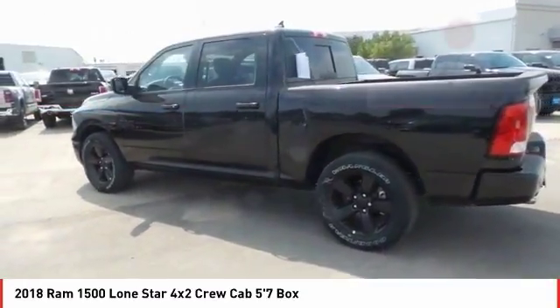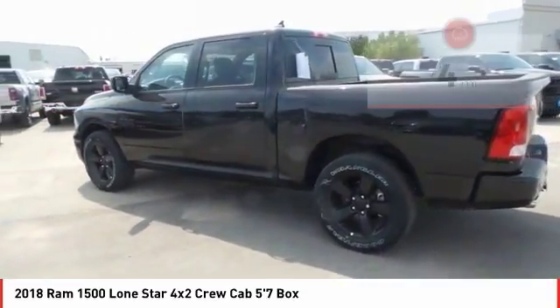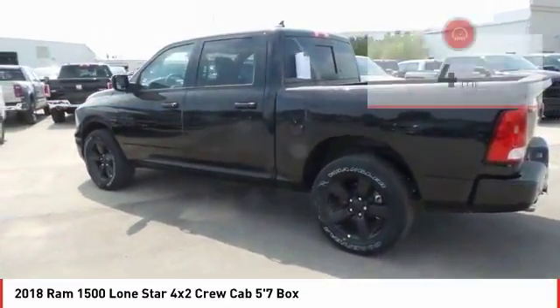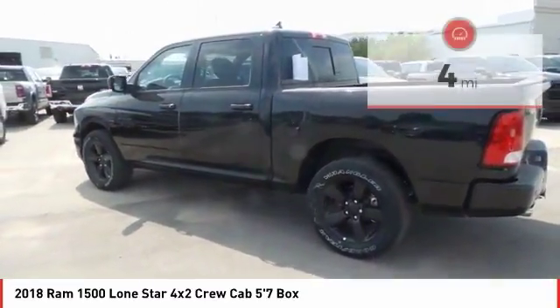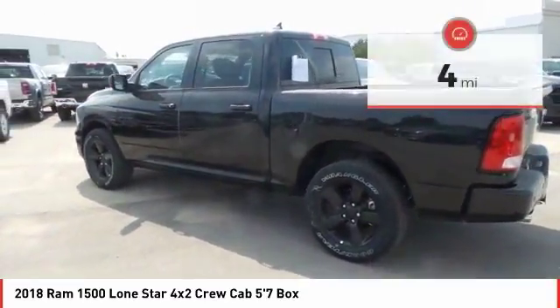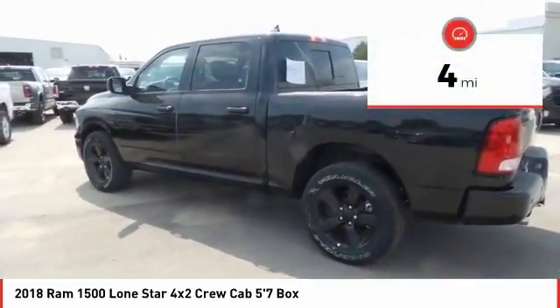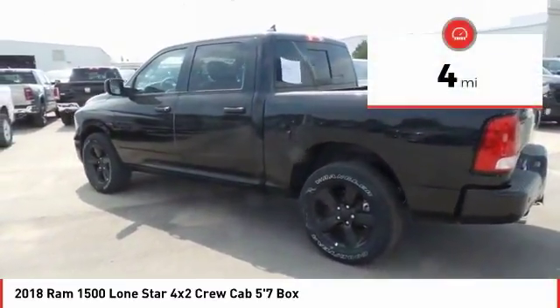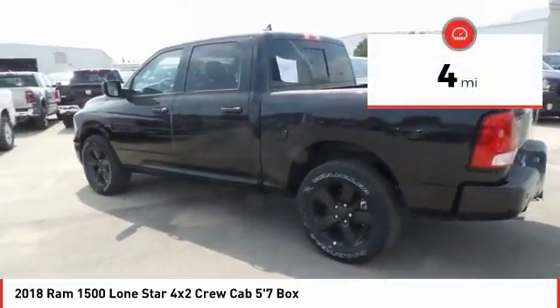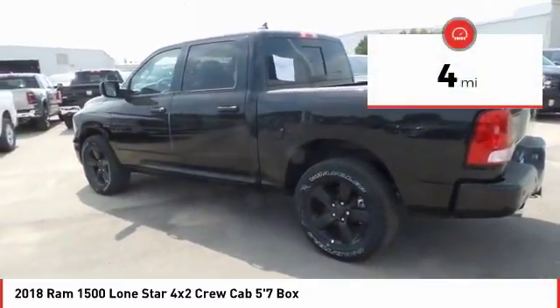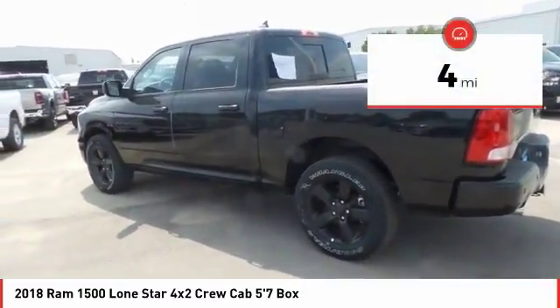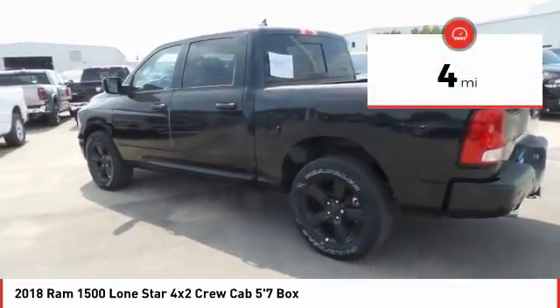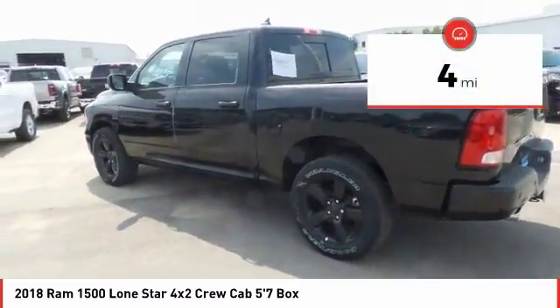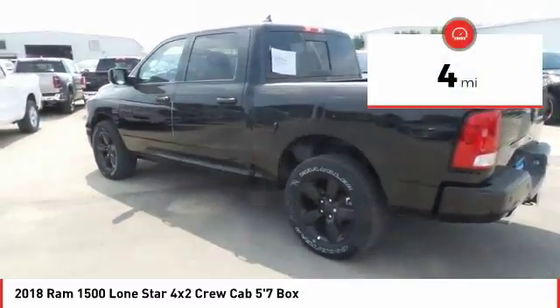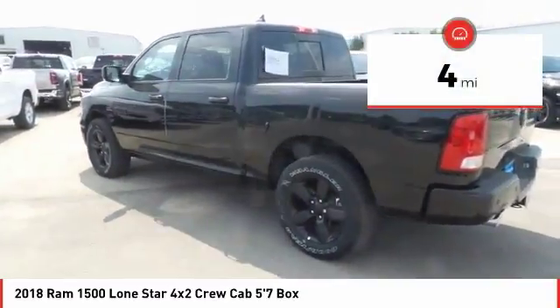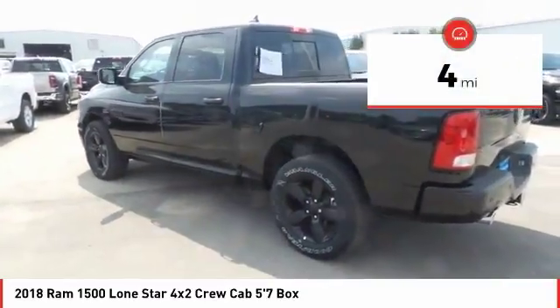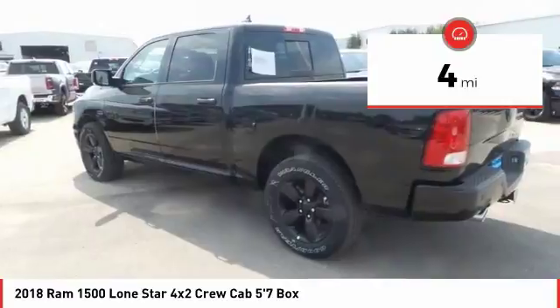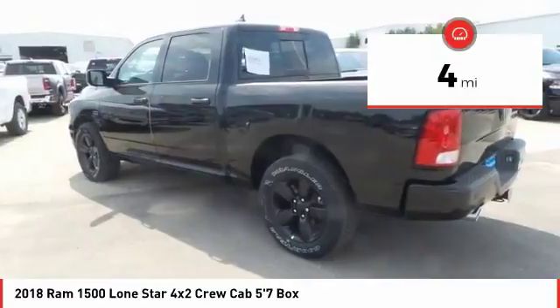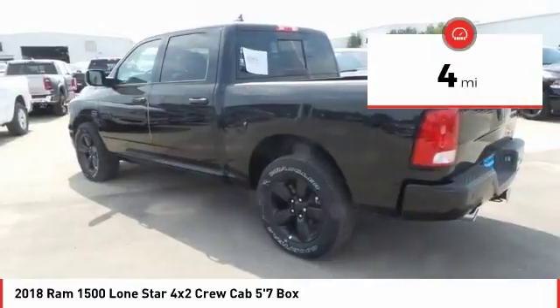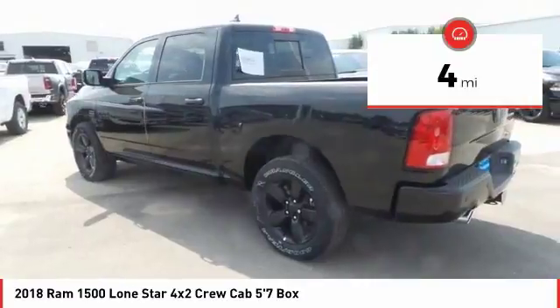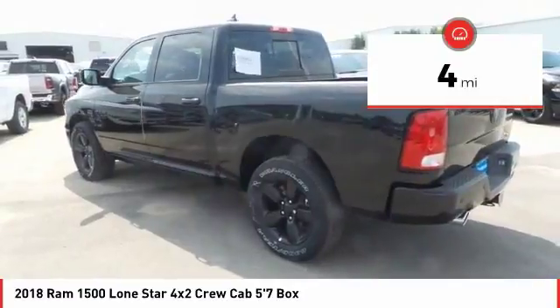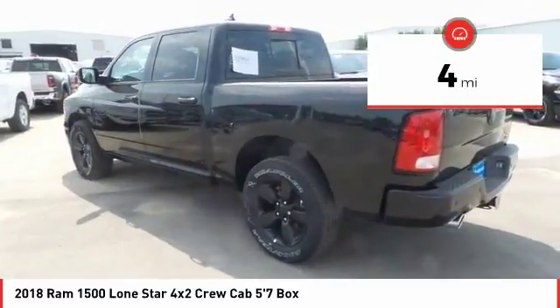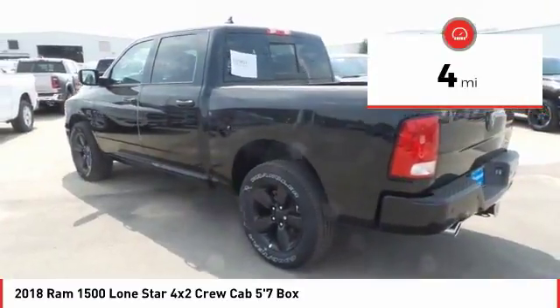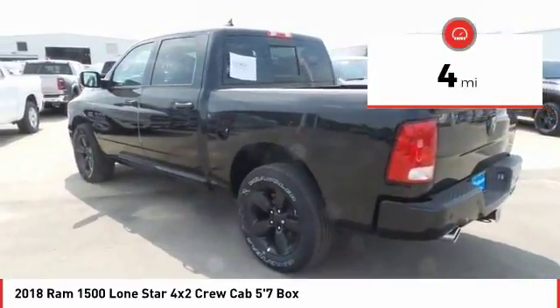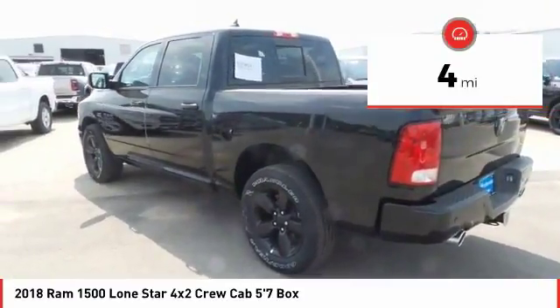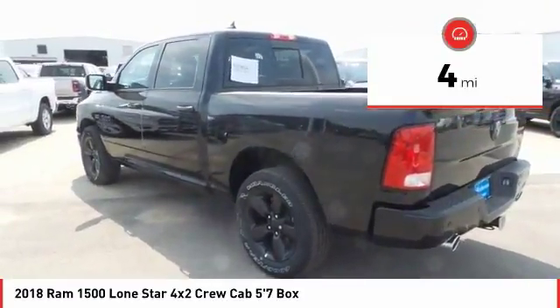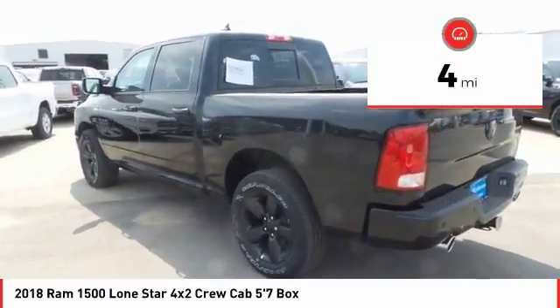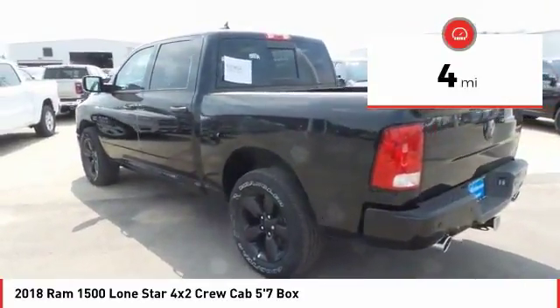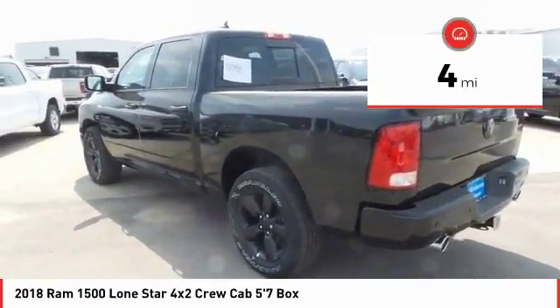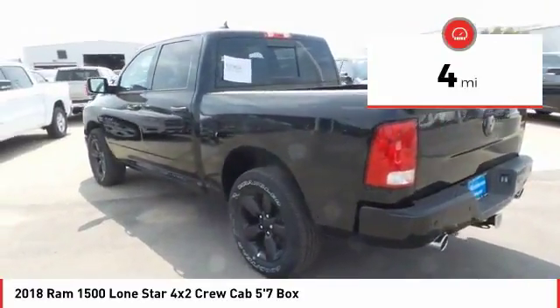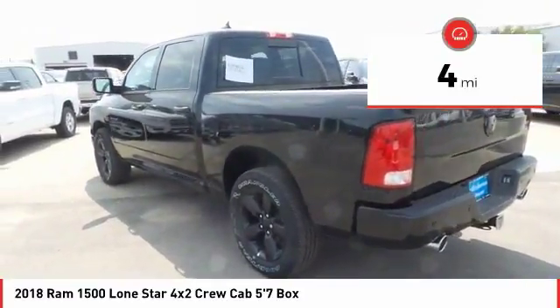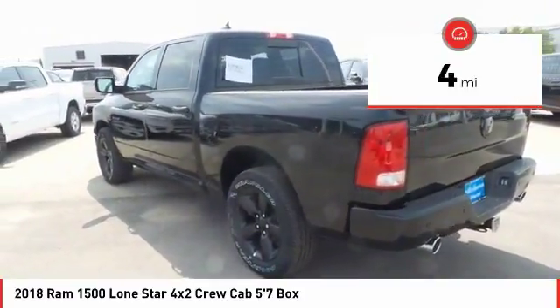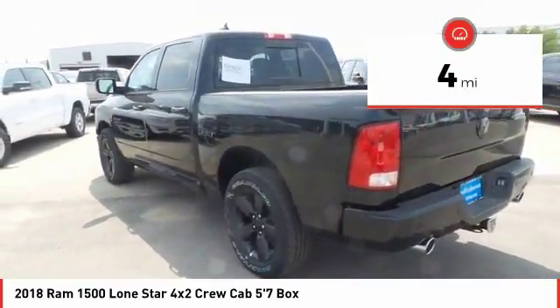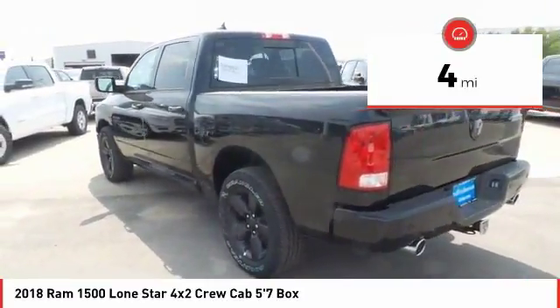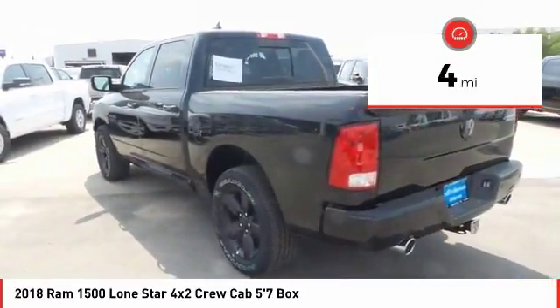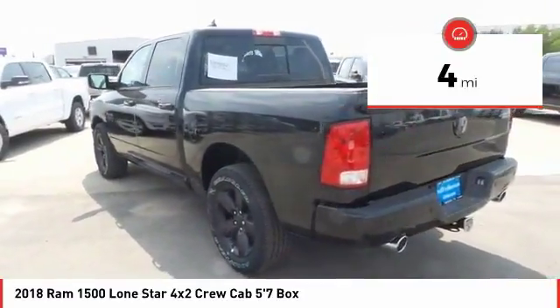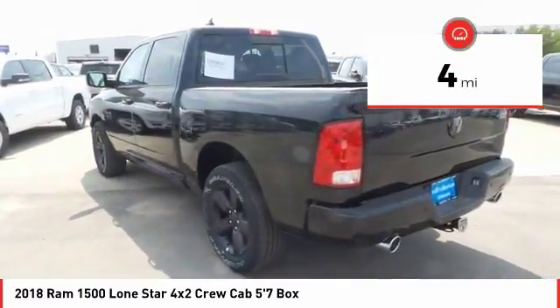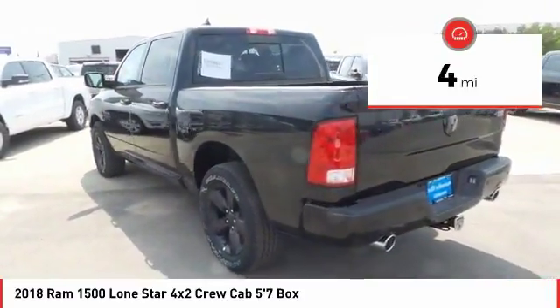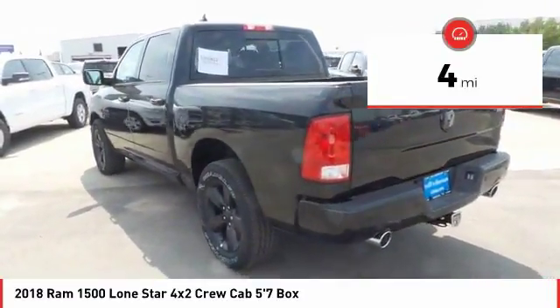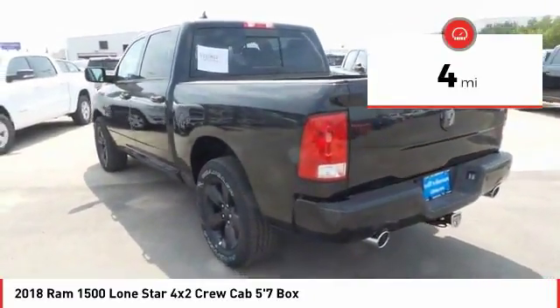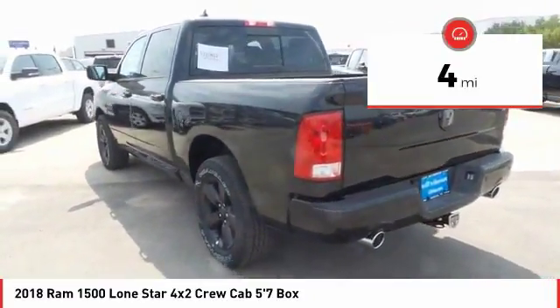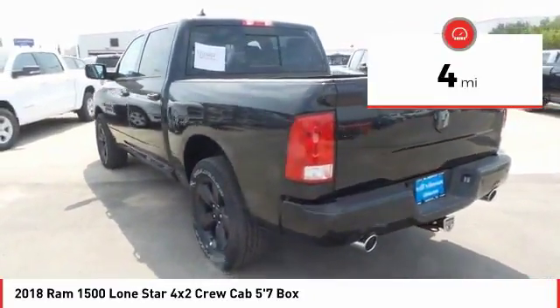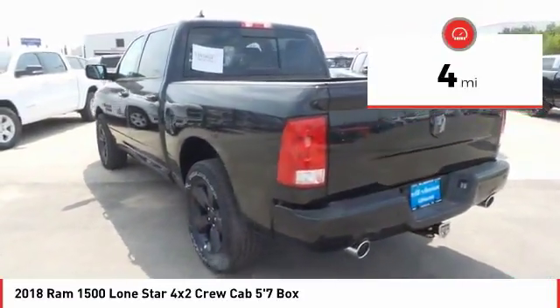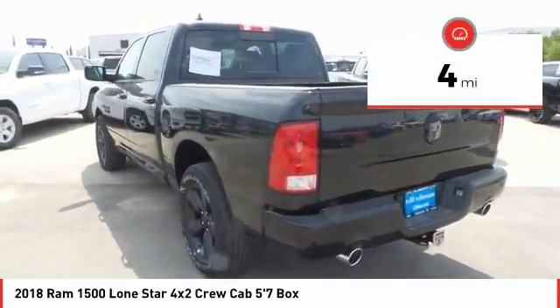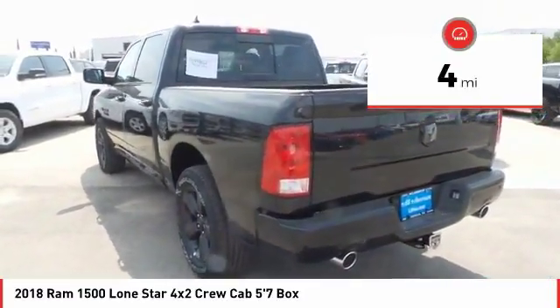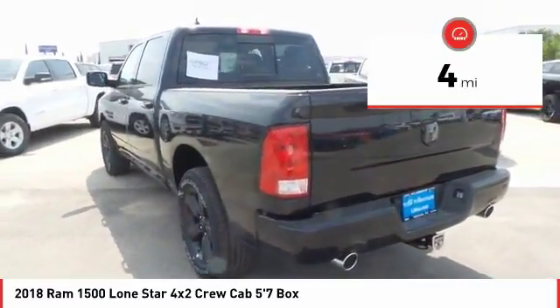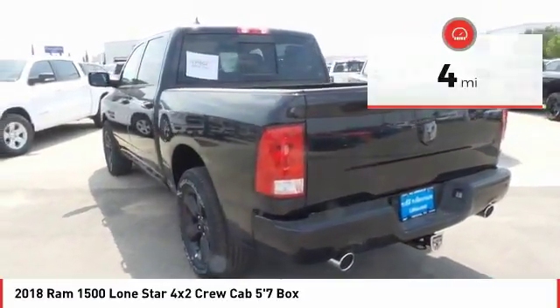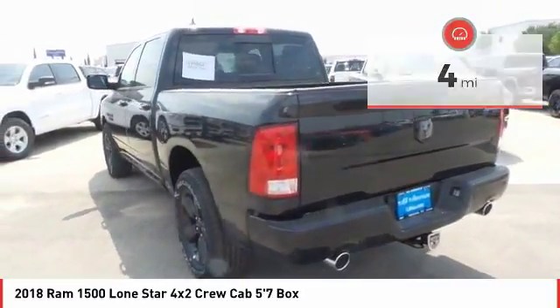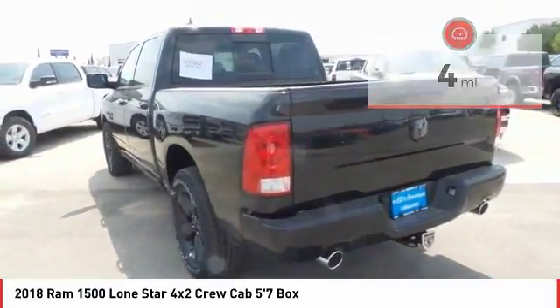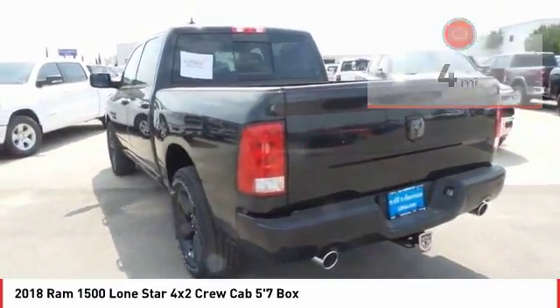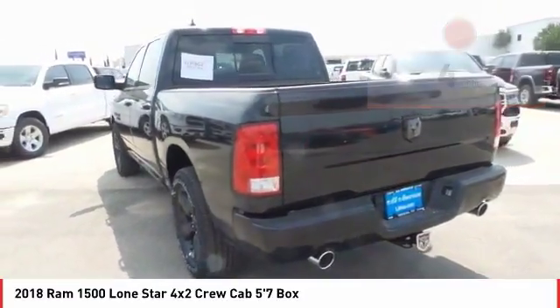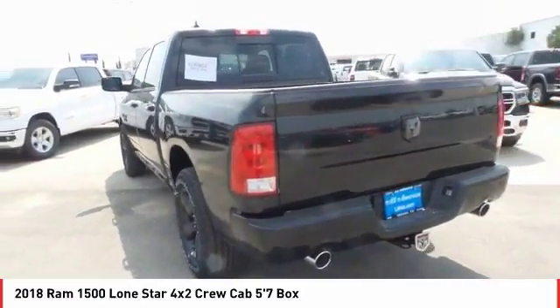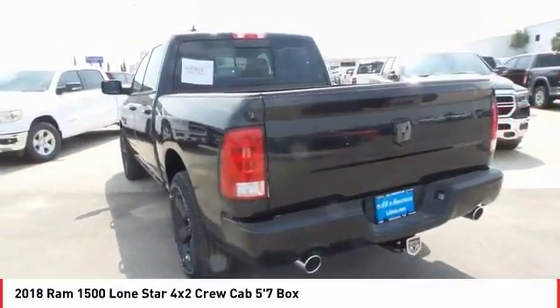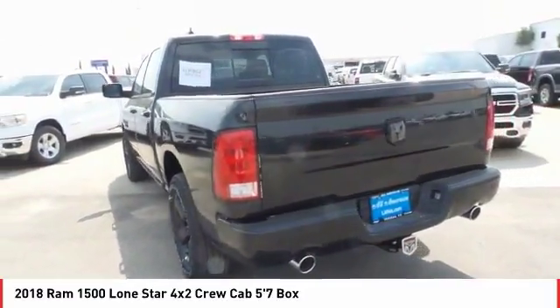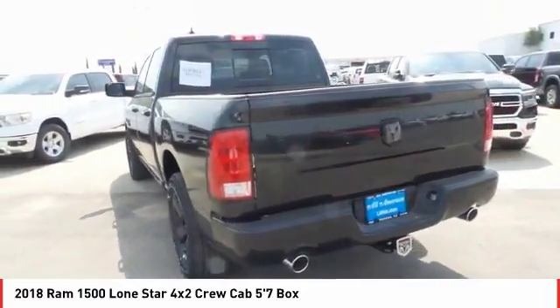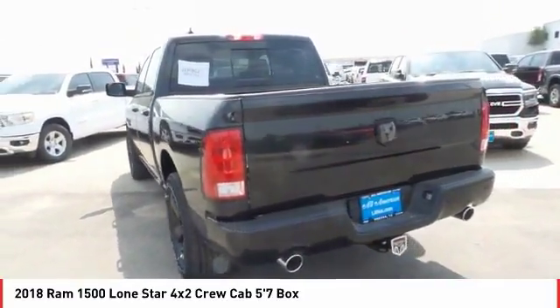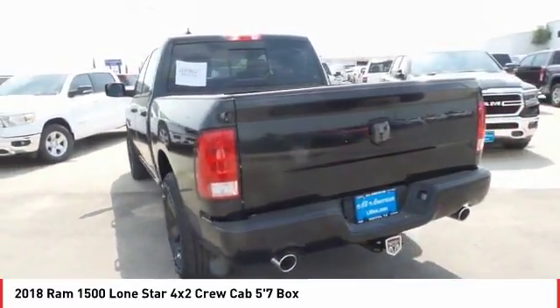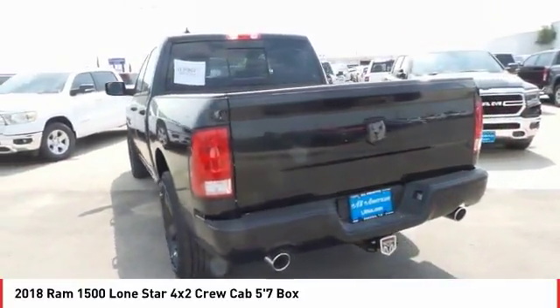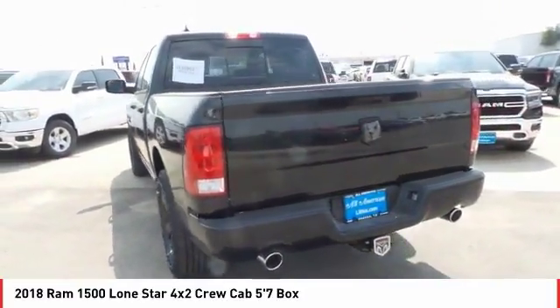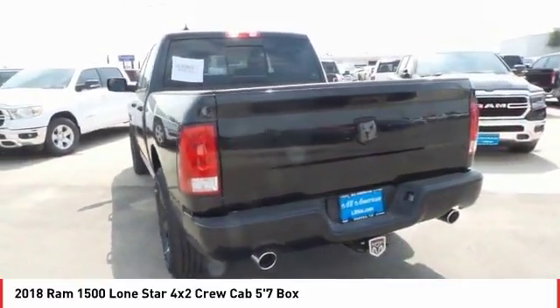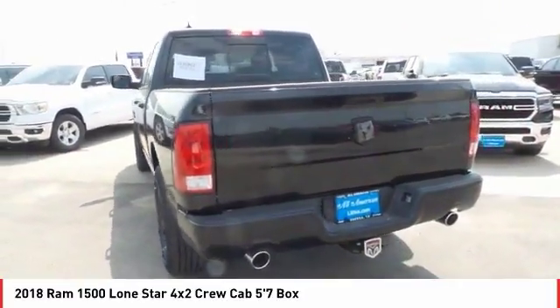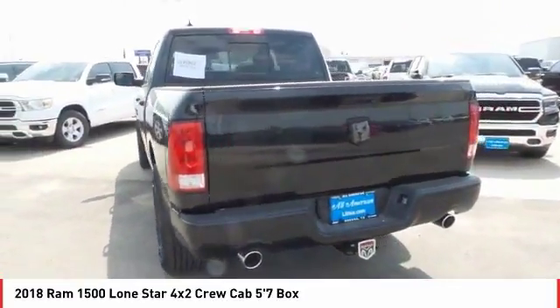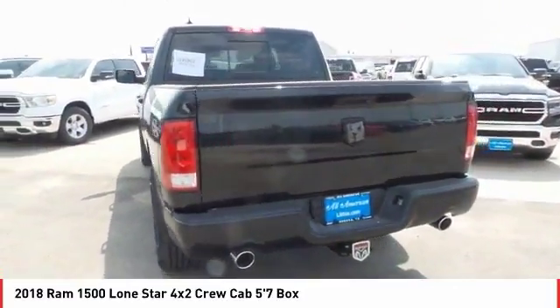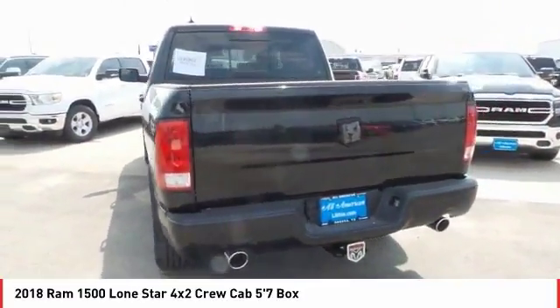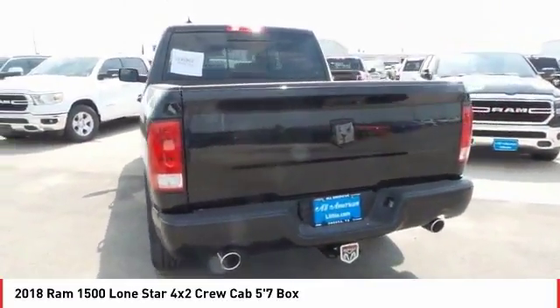This vehicle has less than 100 miles. Here are some of this vehicle's great options: four-piece floor mat set.